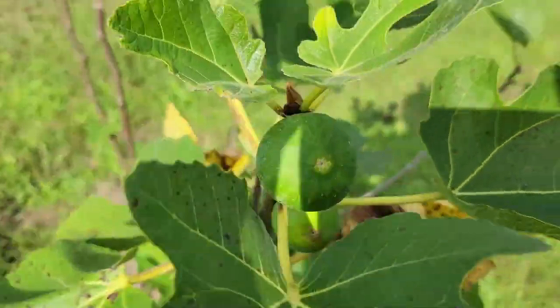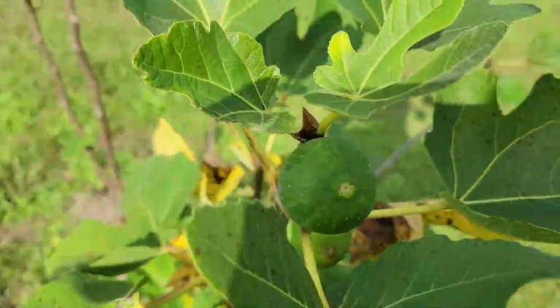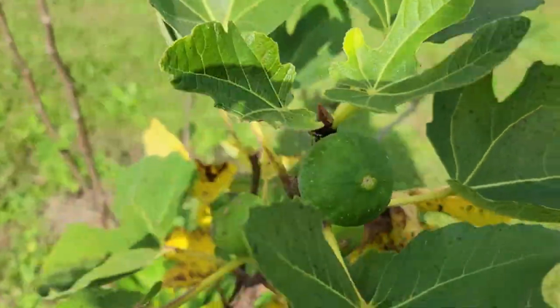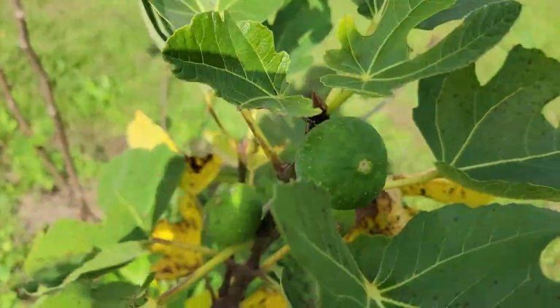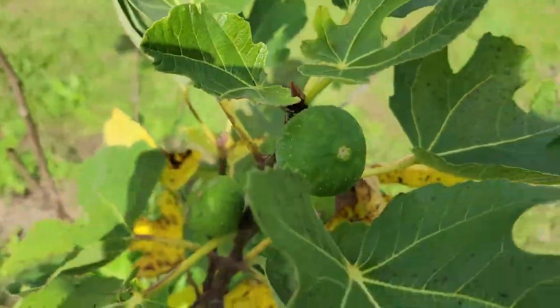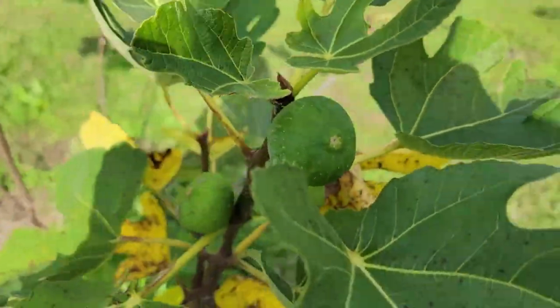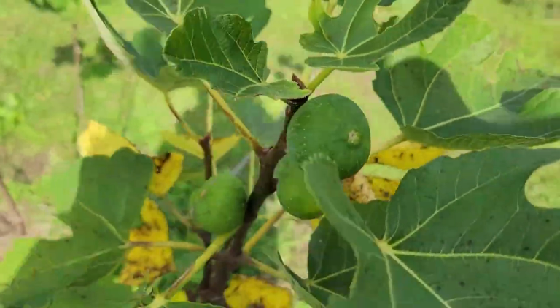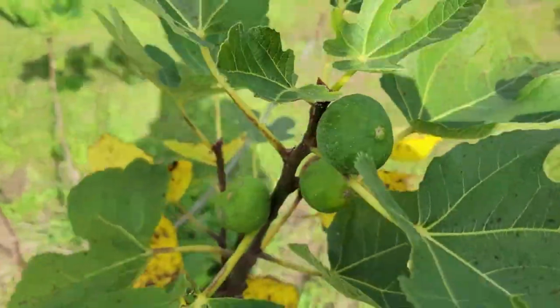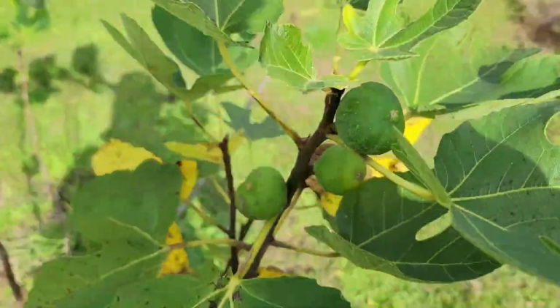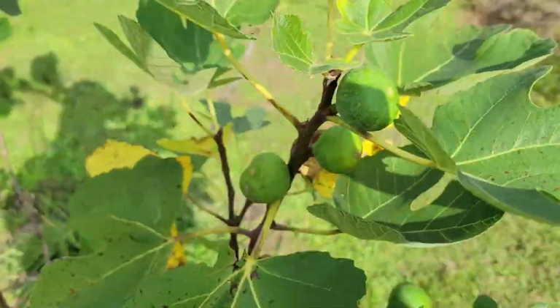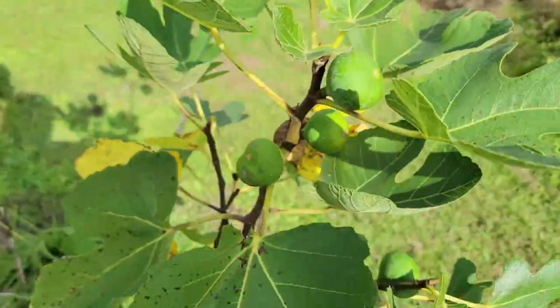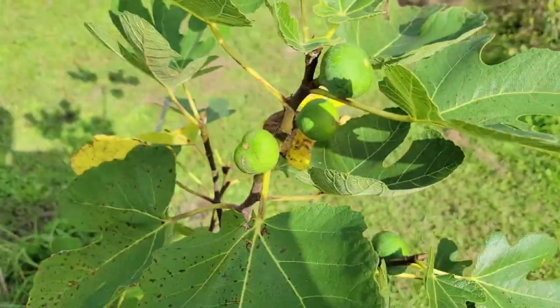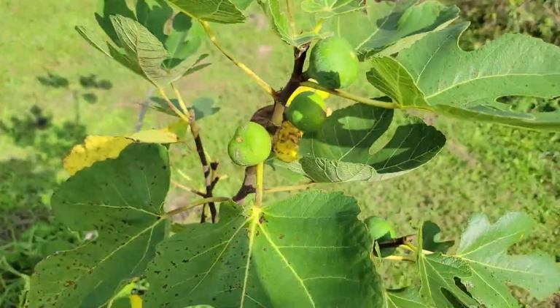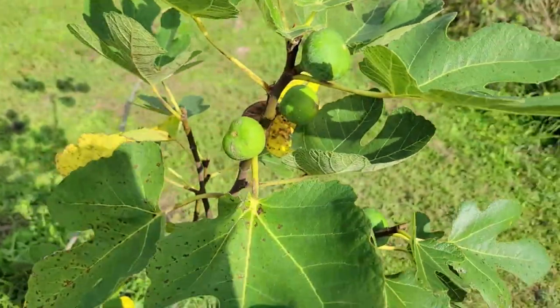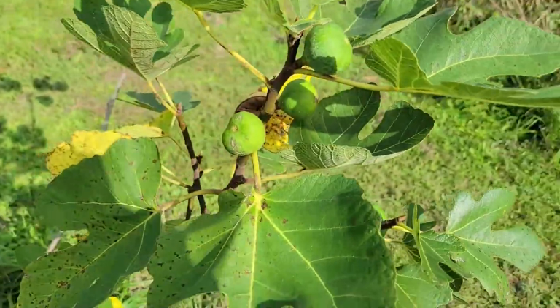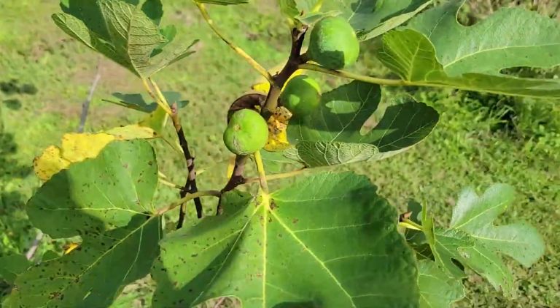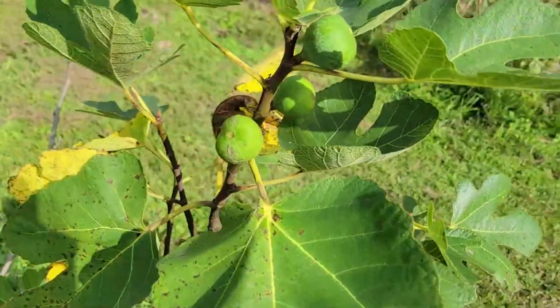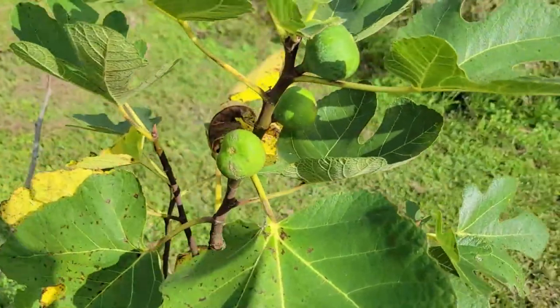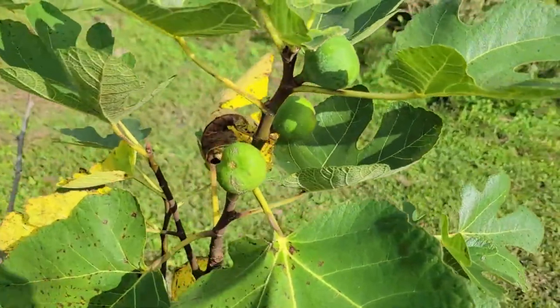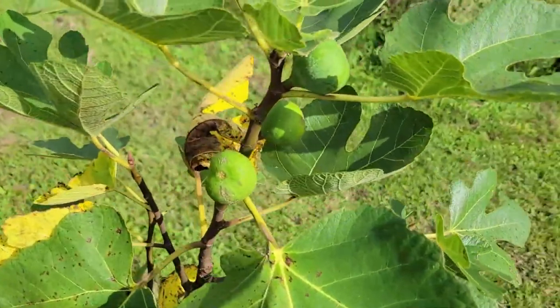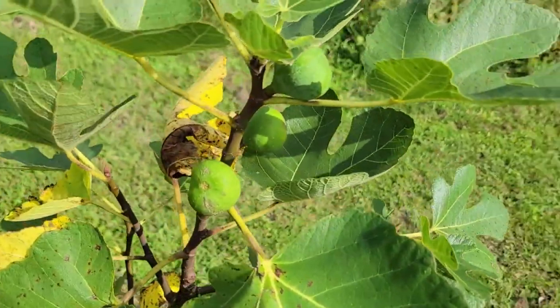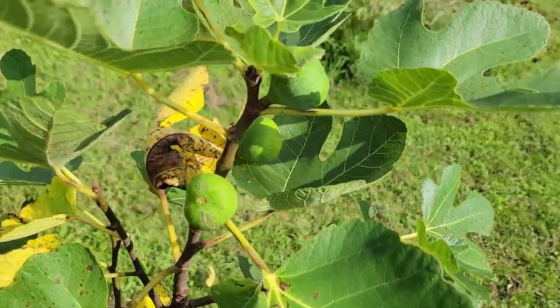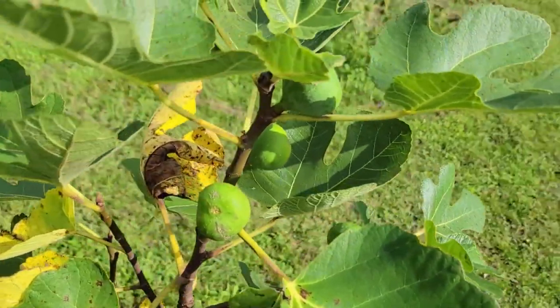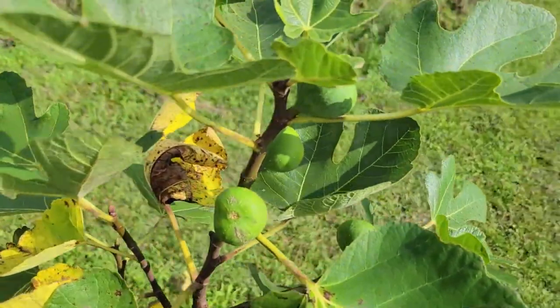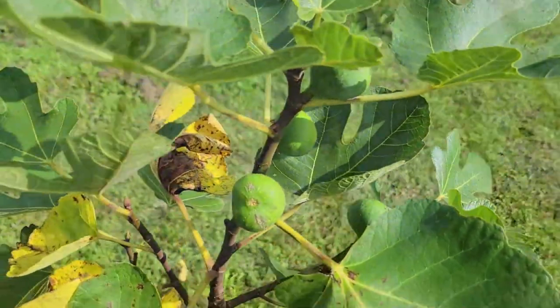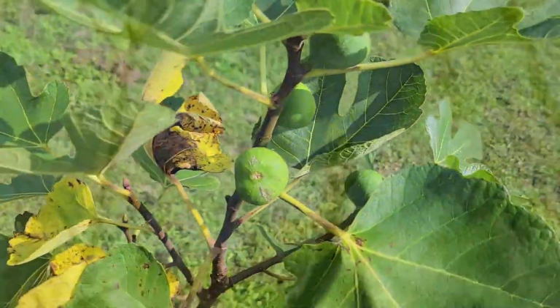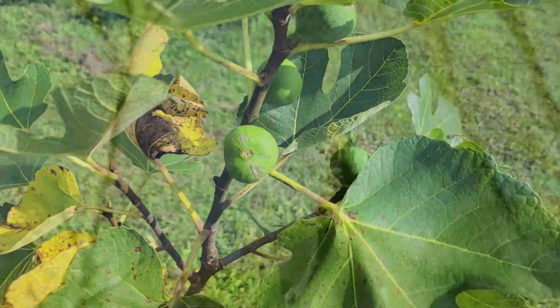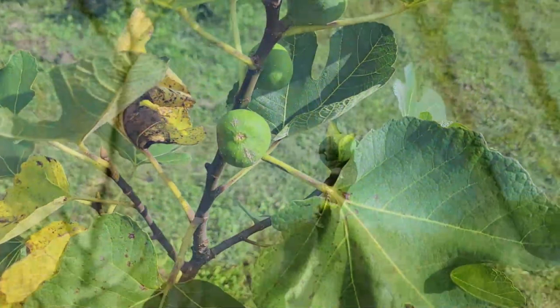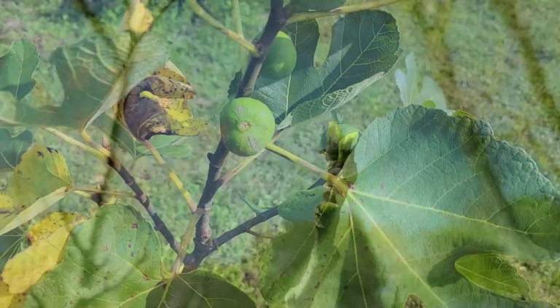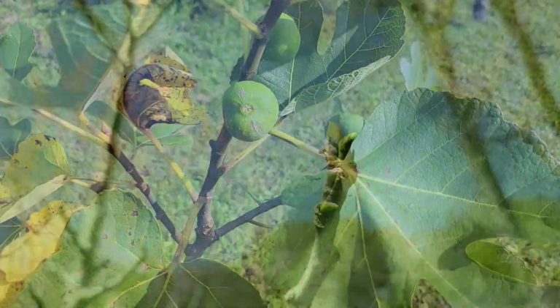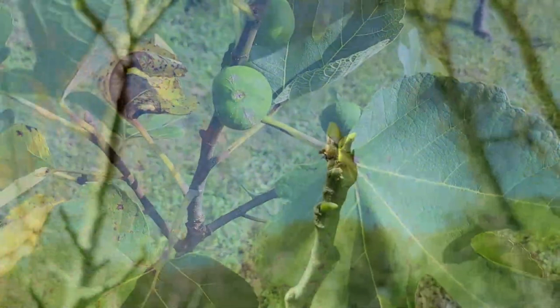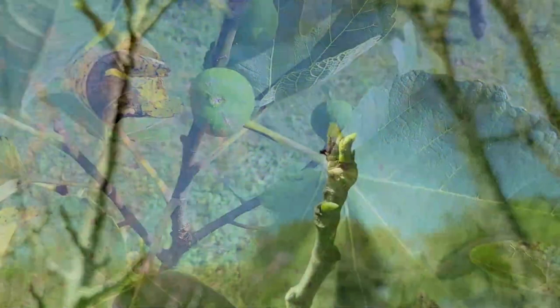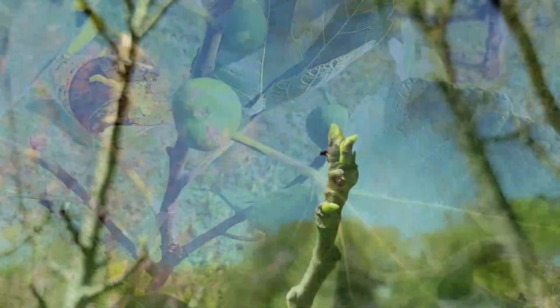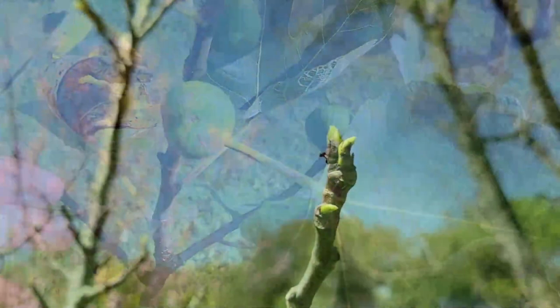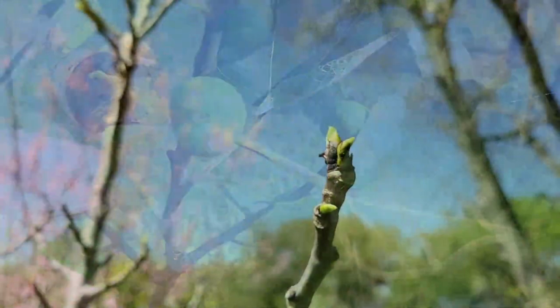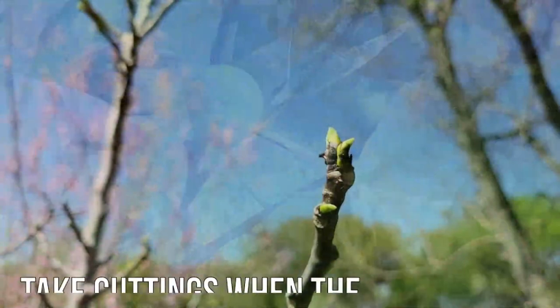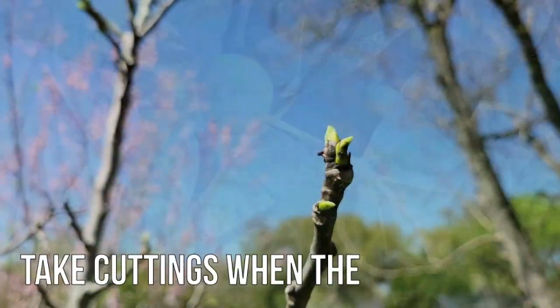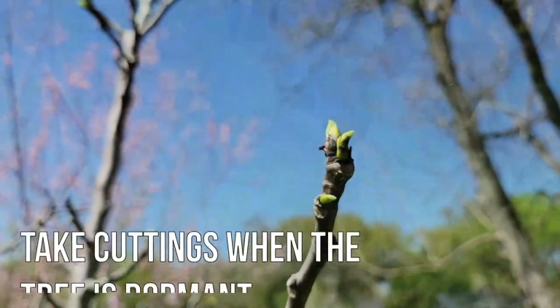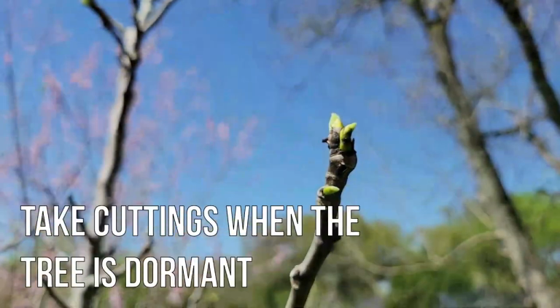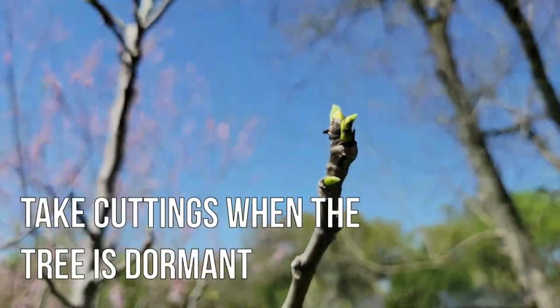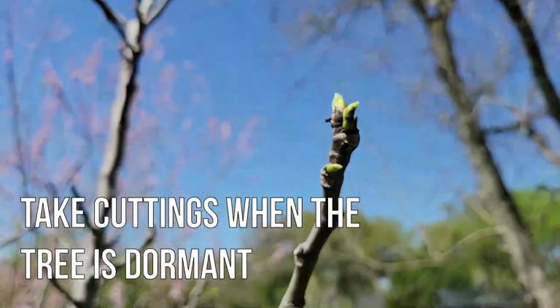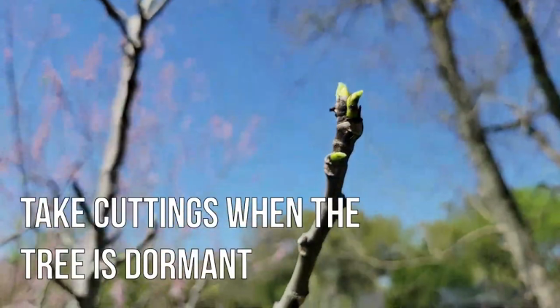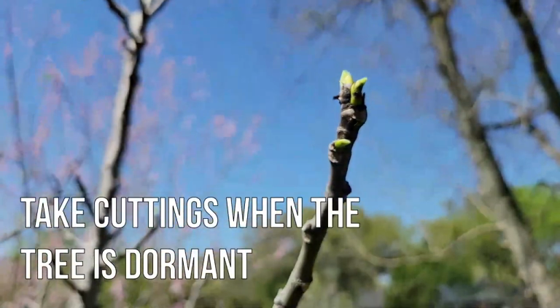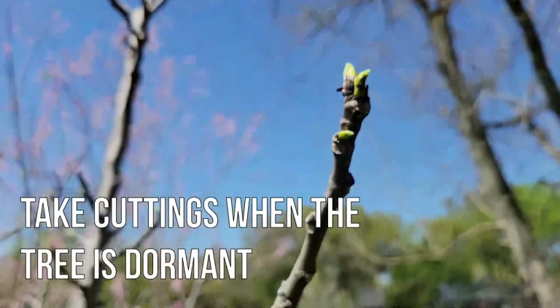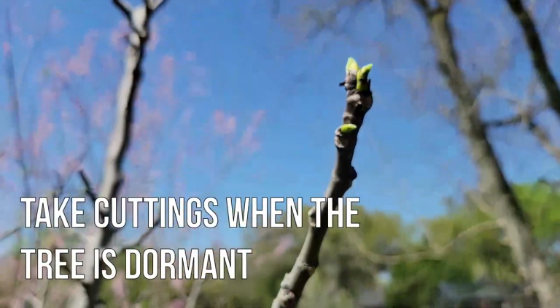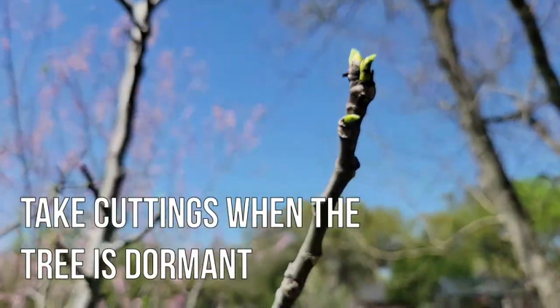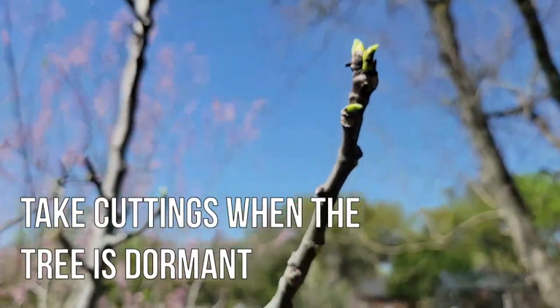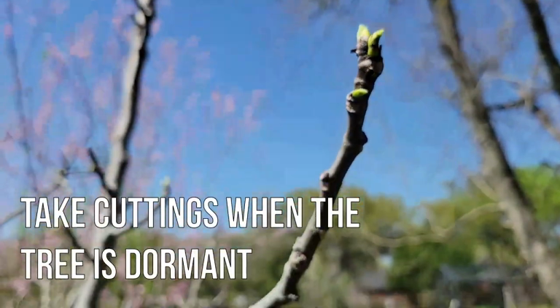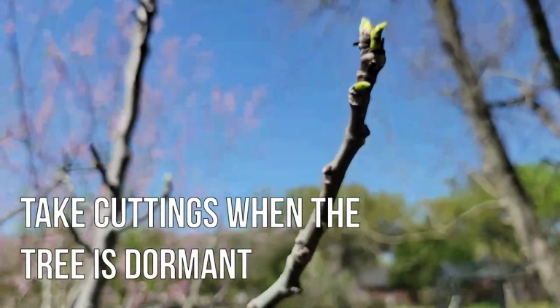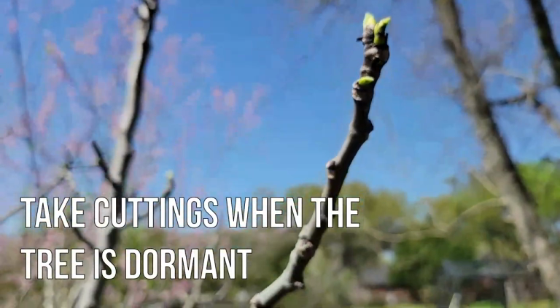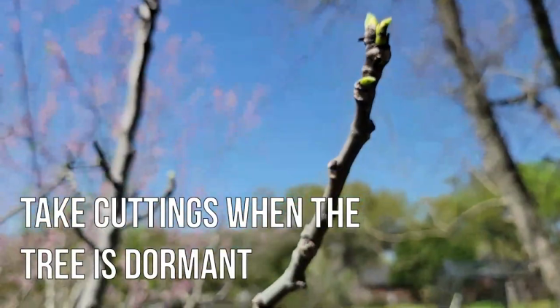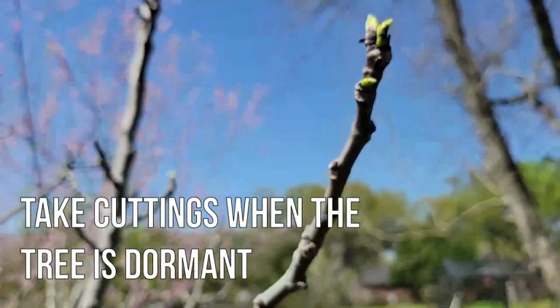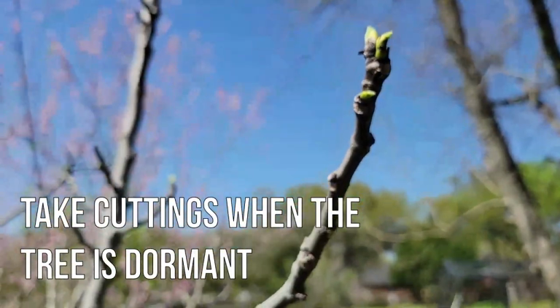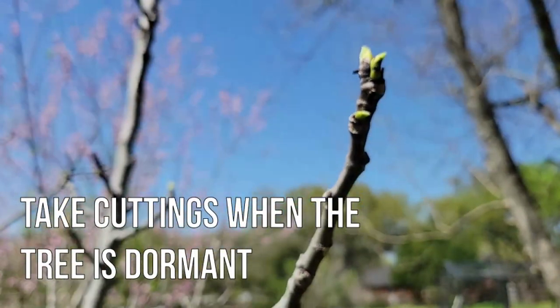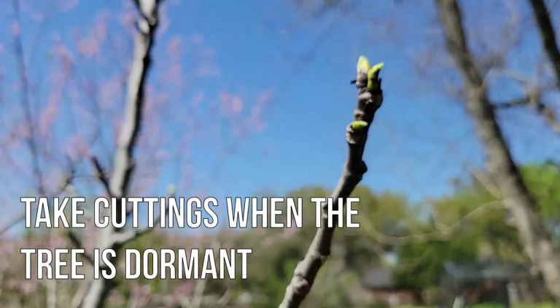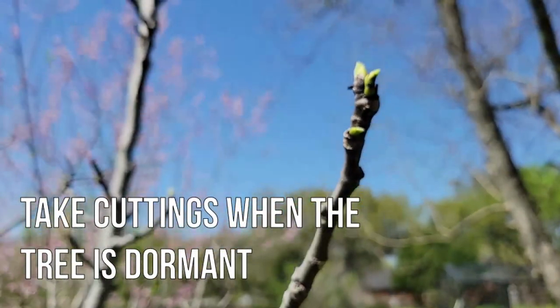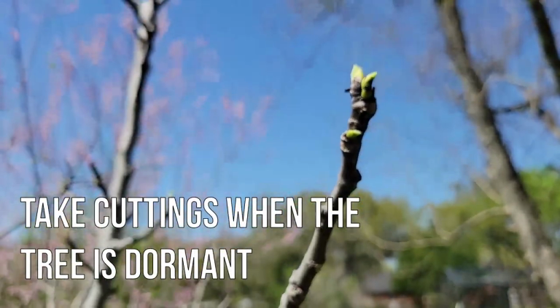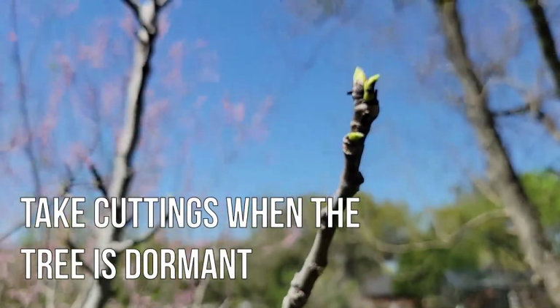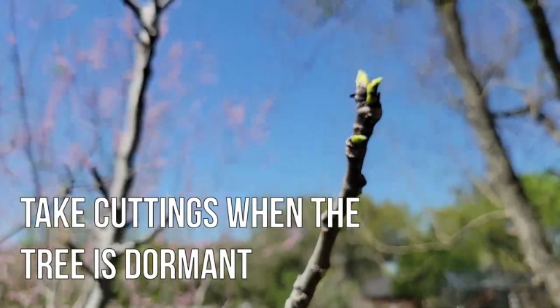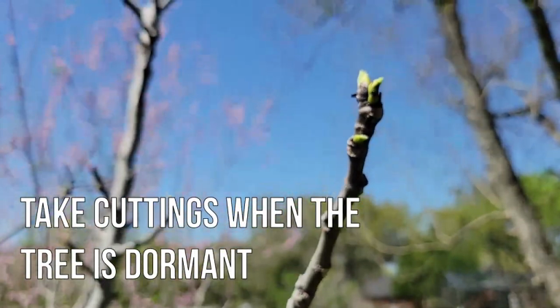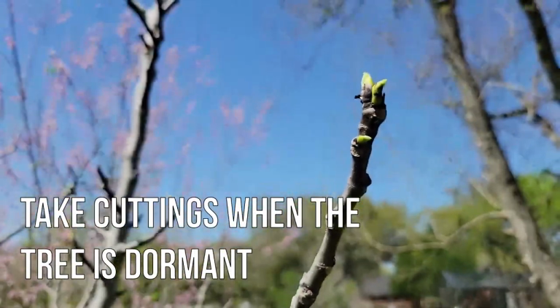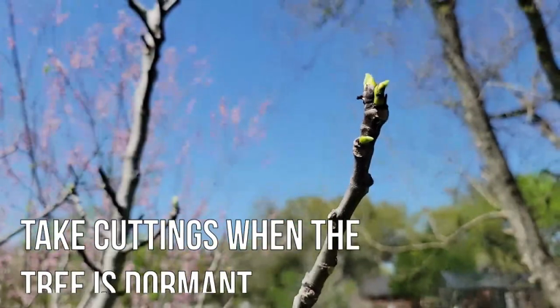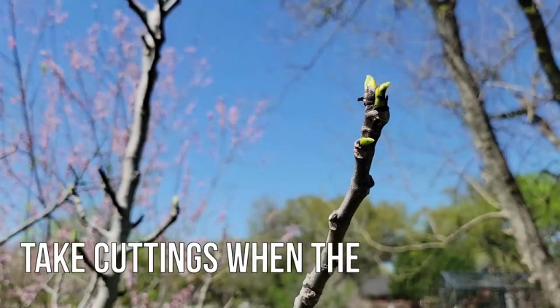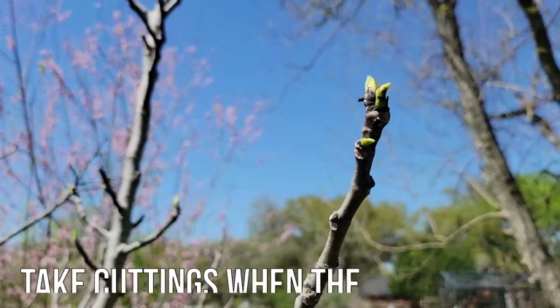Fig trees can be easily propagated from a cutting, especially if cuttings are taken from the tree in winter when the tree is dormant and has lost its leaves.